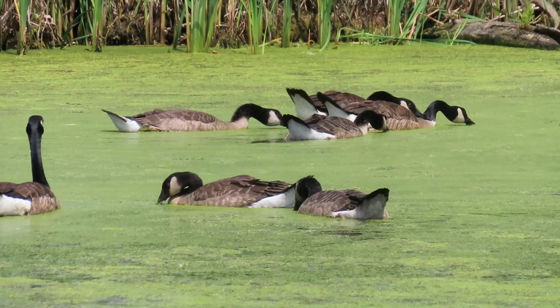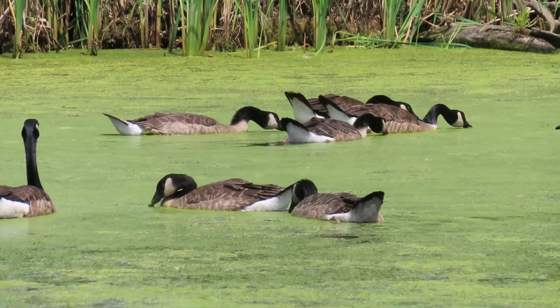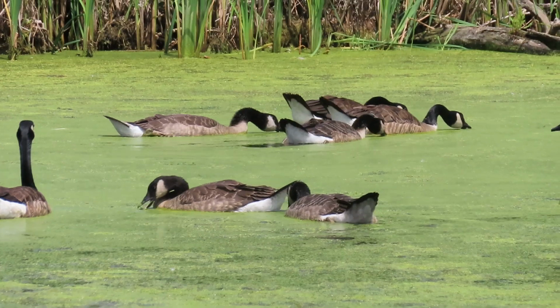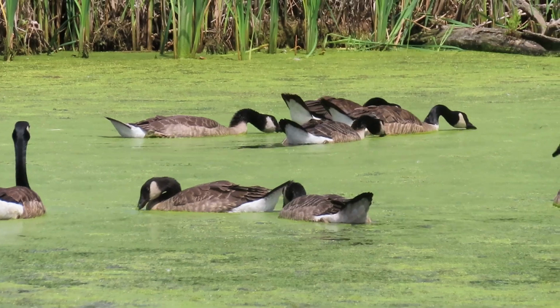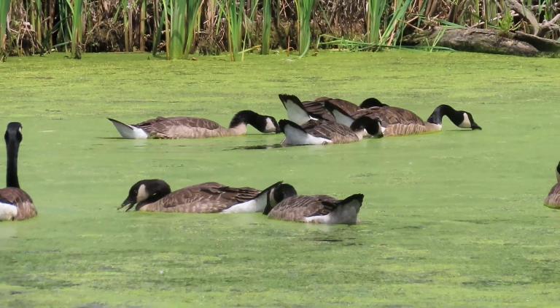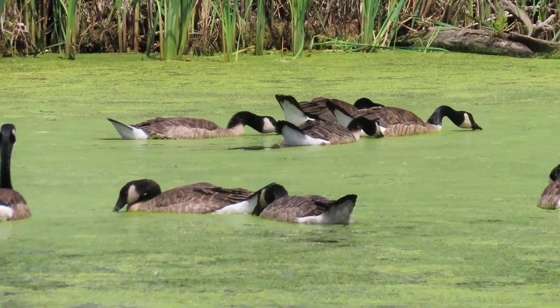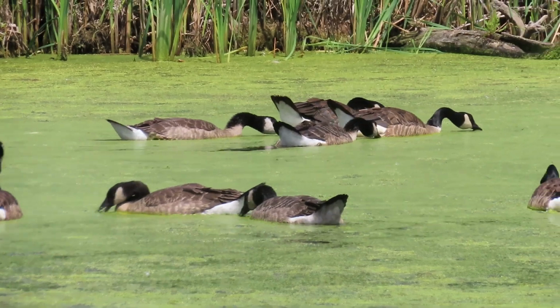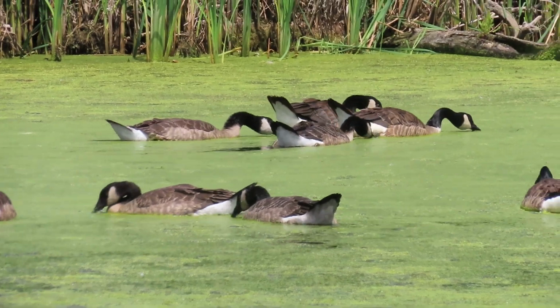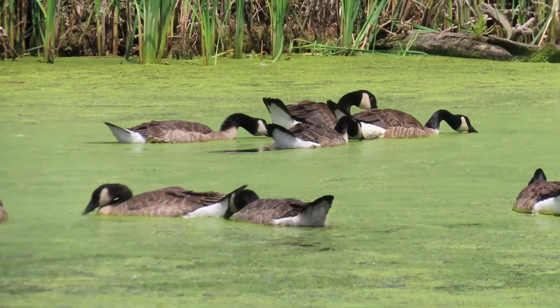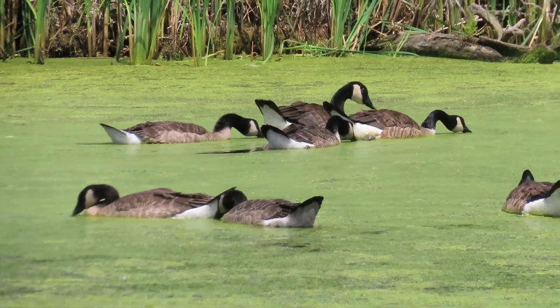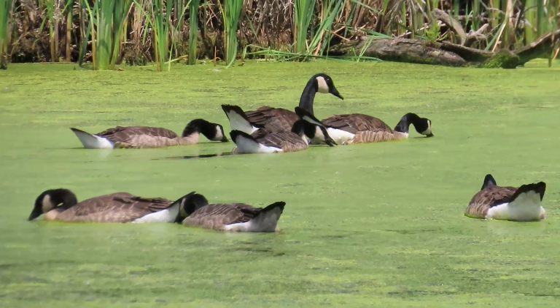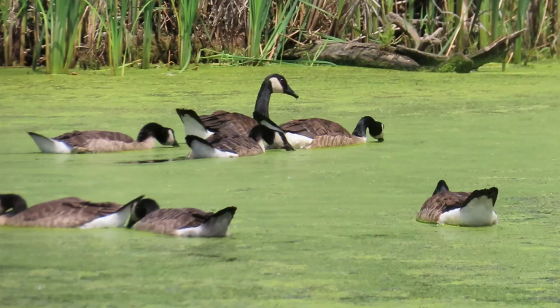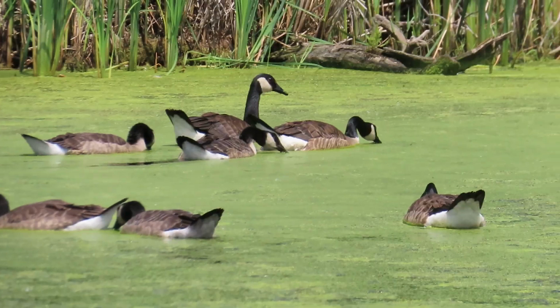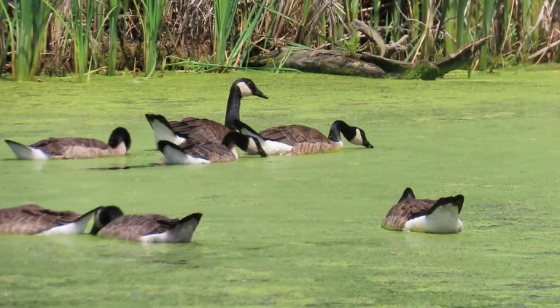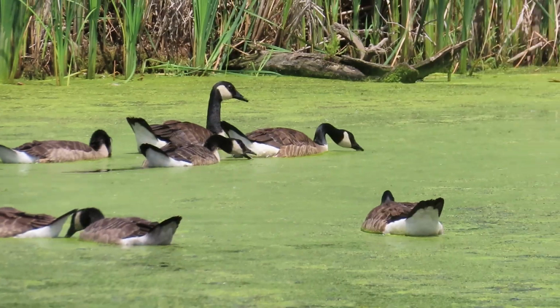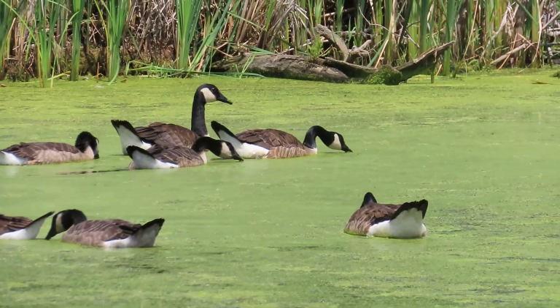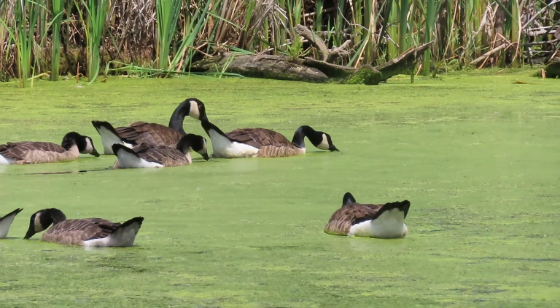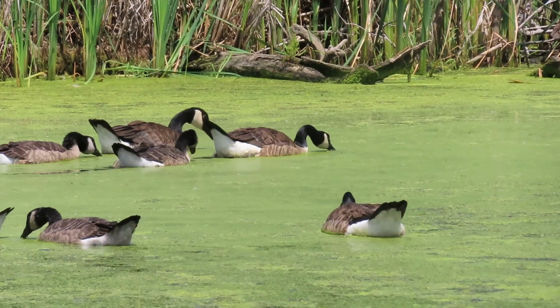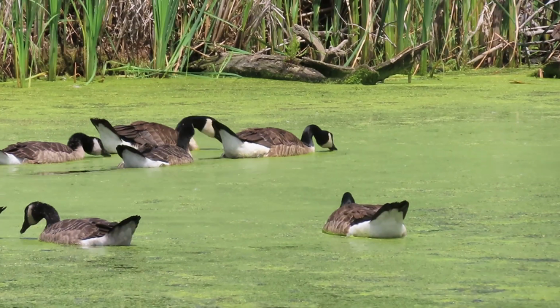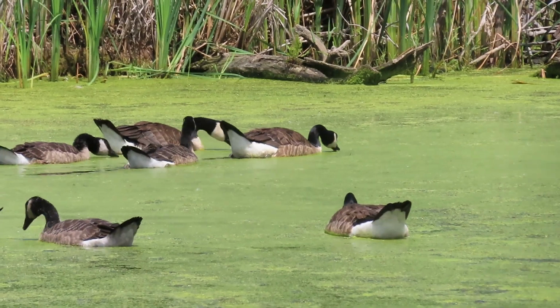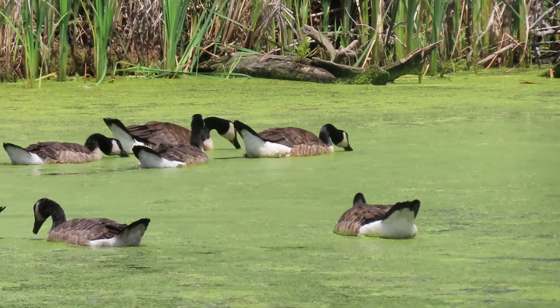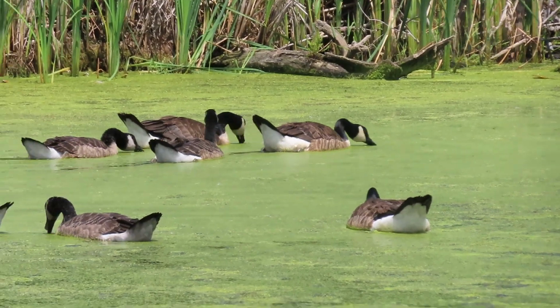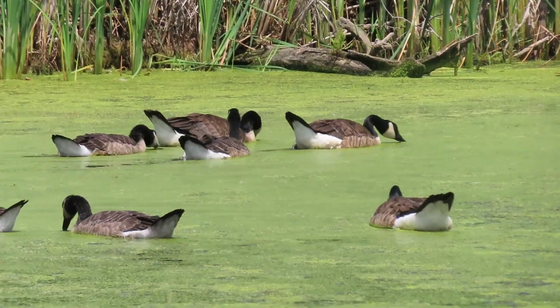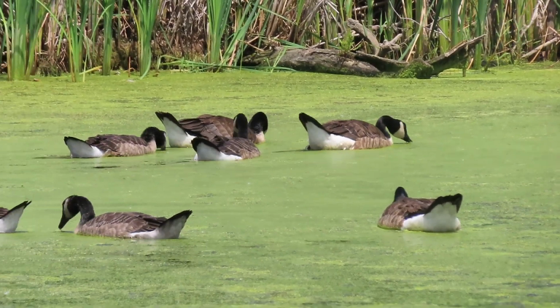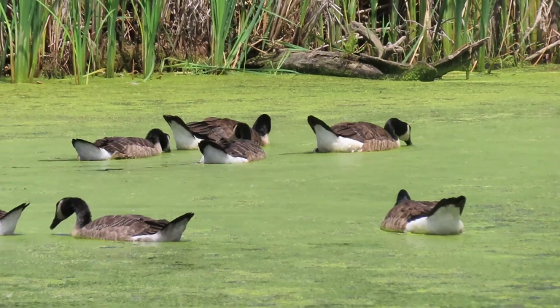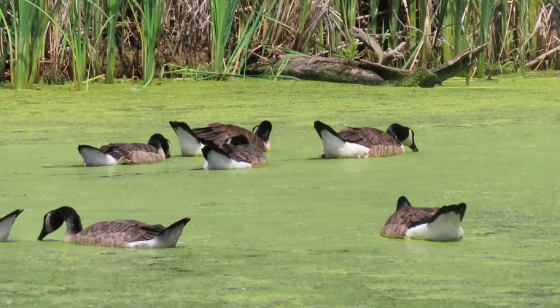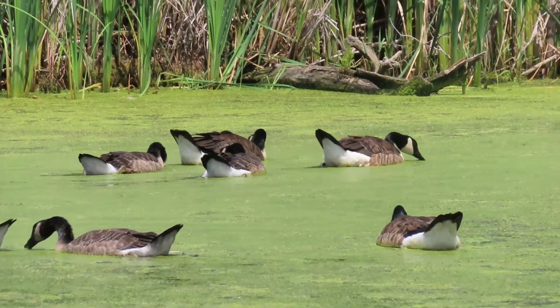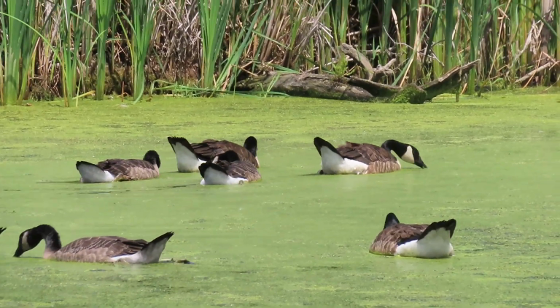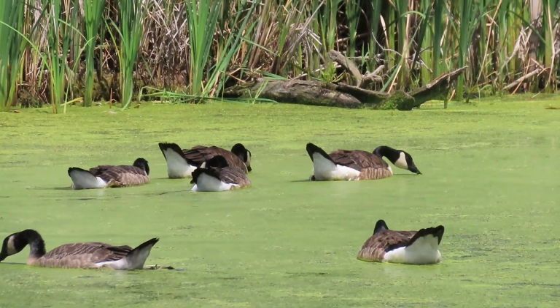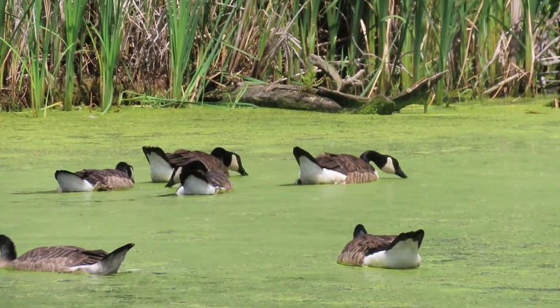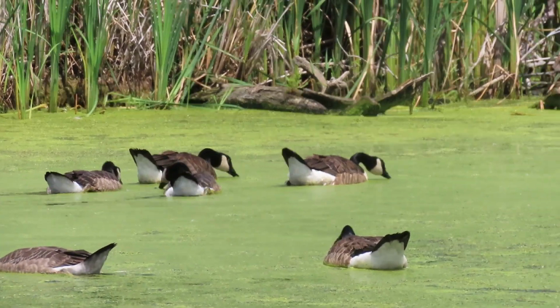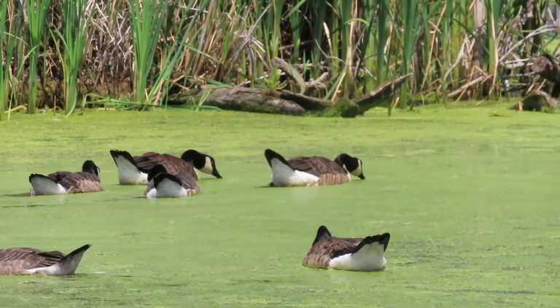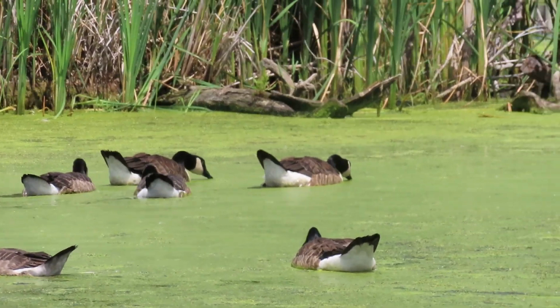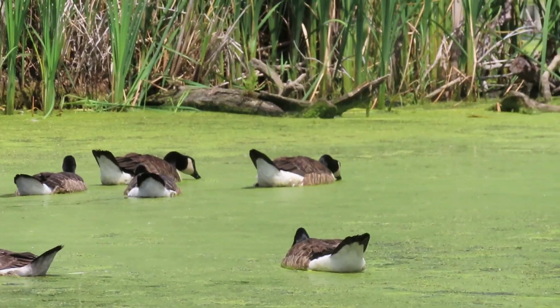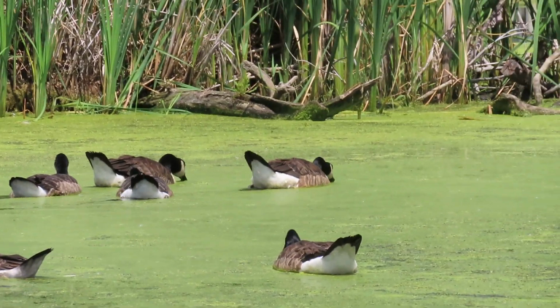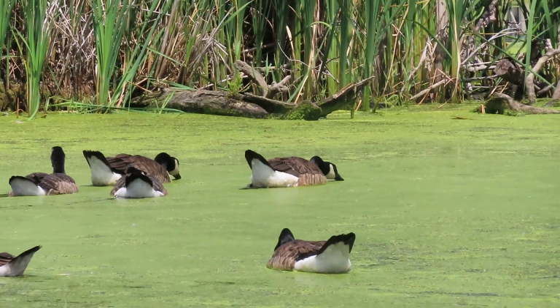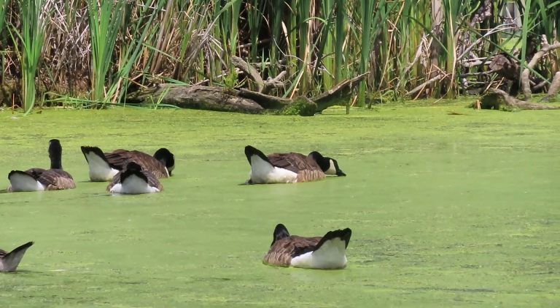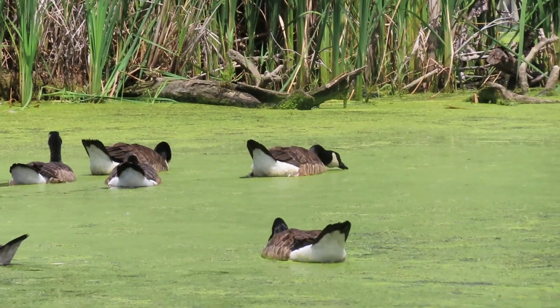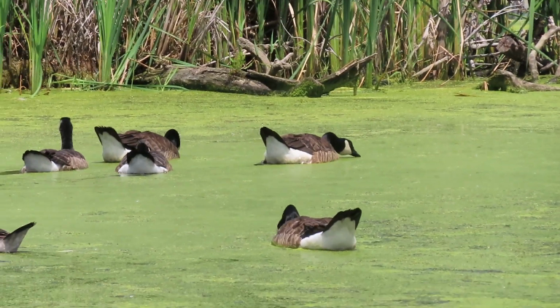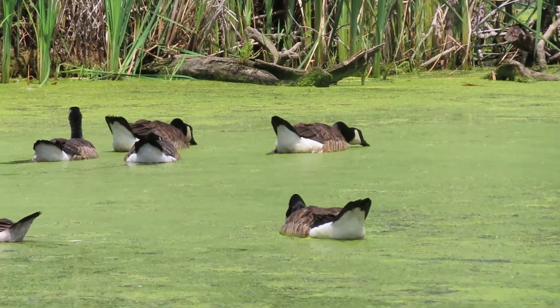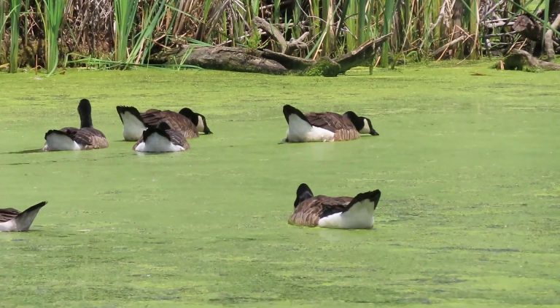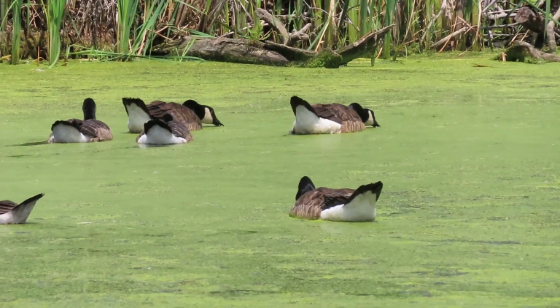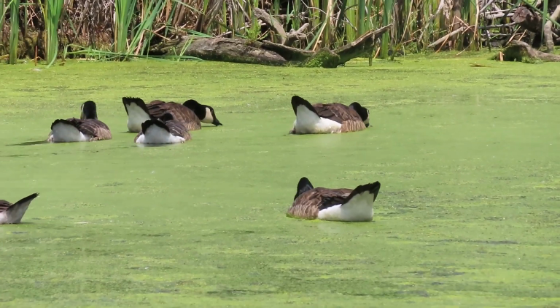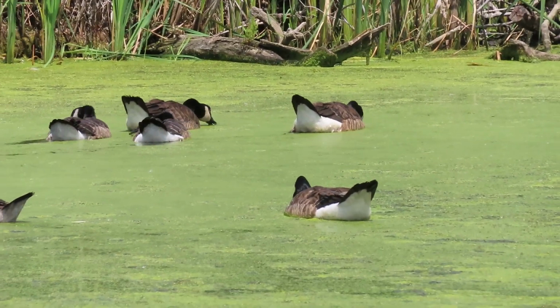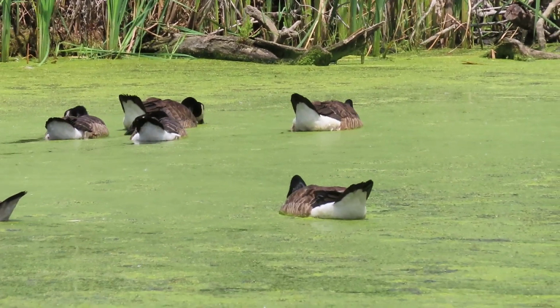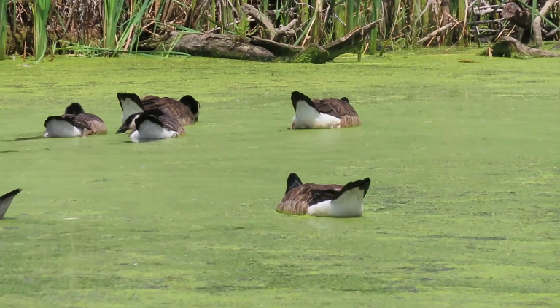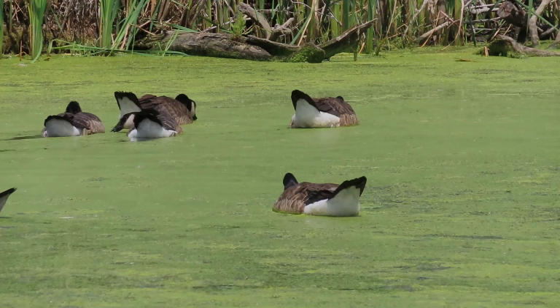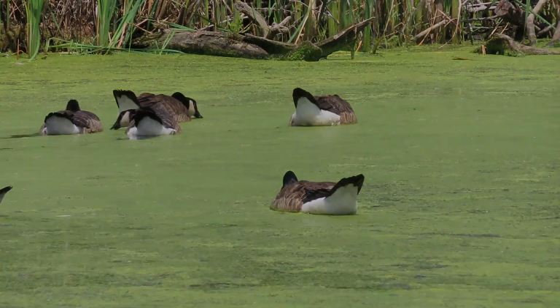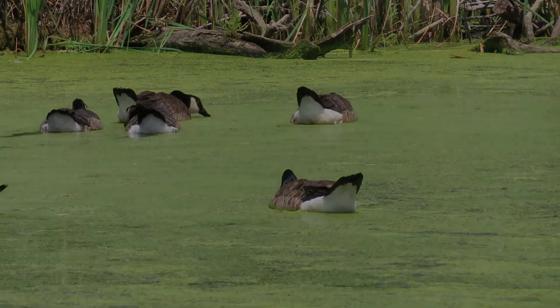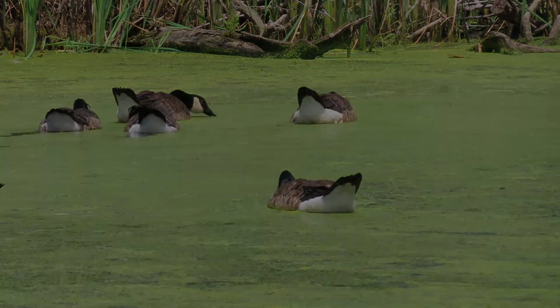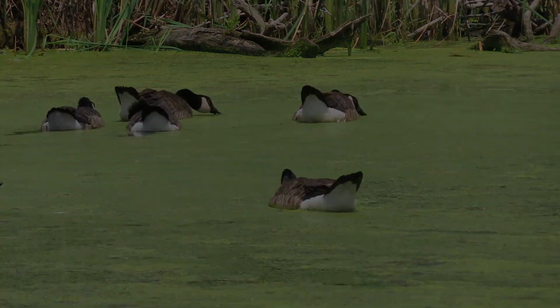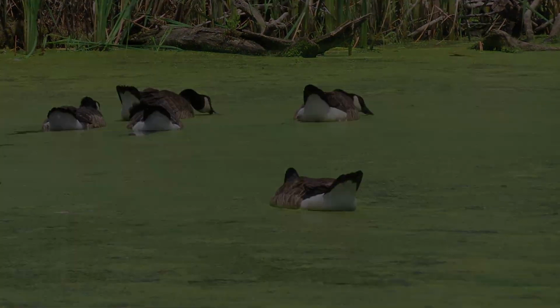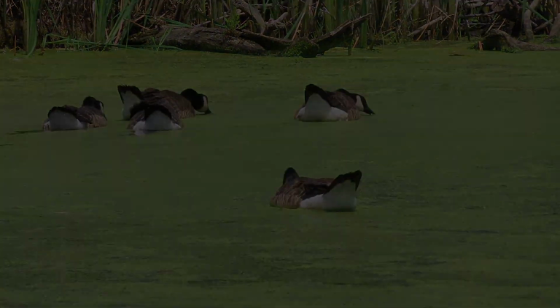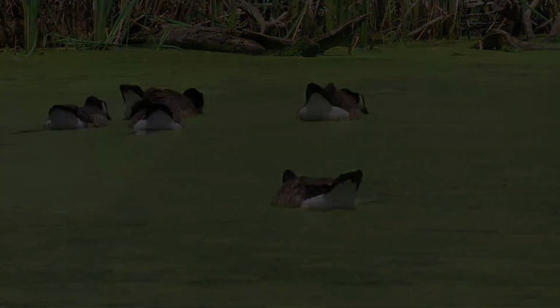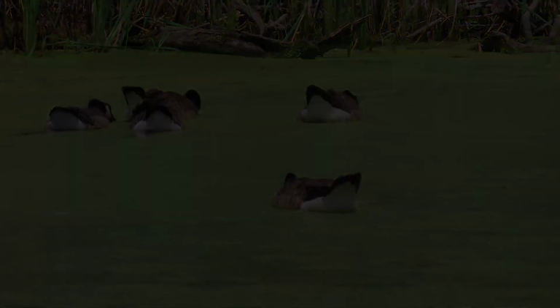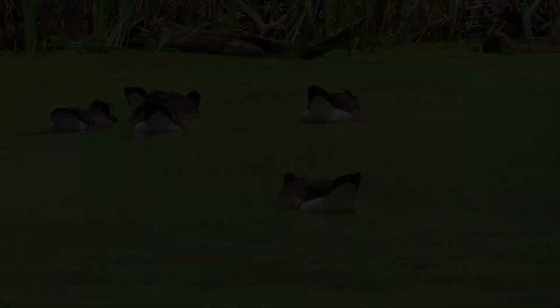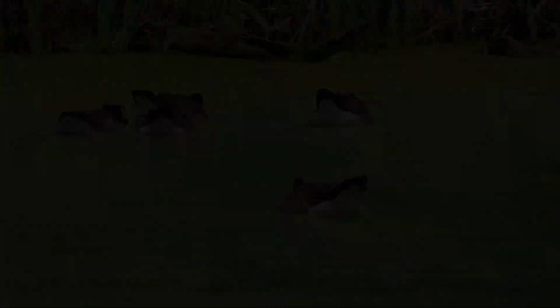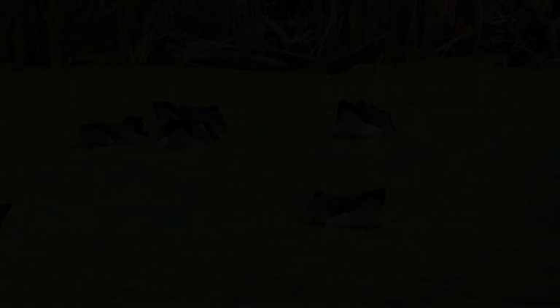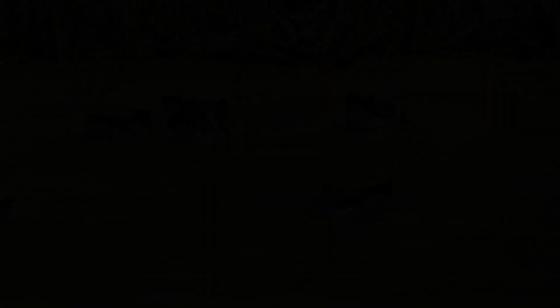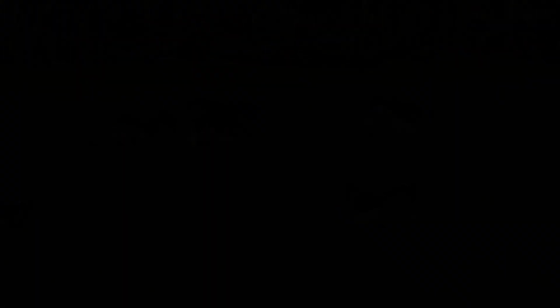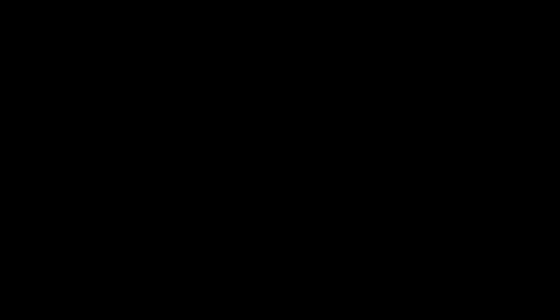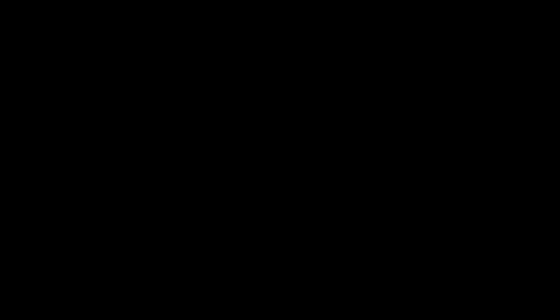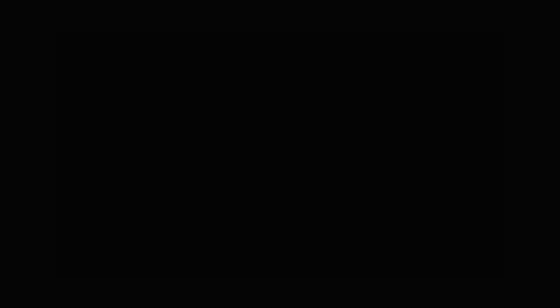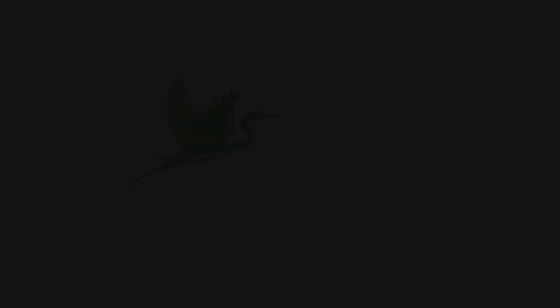Duckweed and watermeal. Thanks for joining me for this episode of Nature to Go, and we'll talk to you again next time.